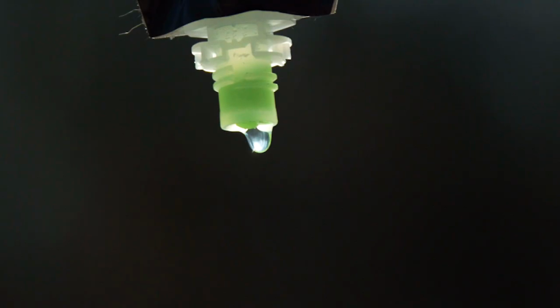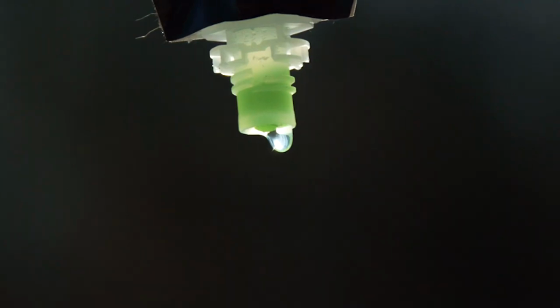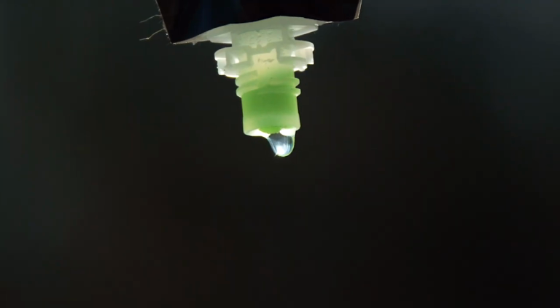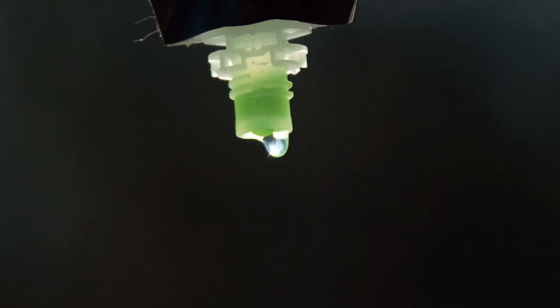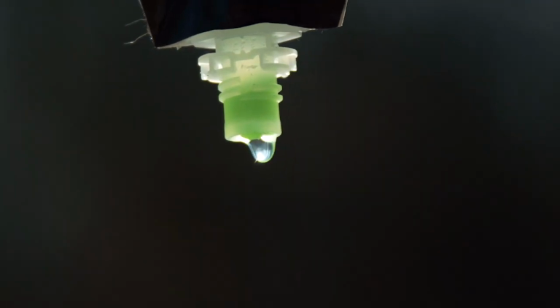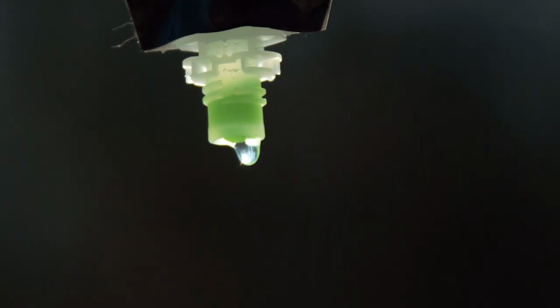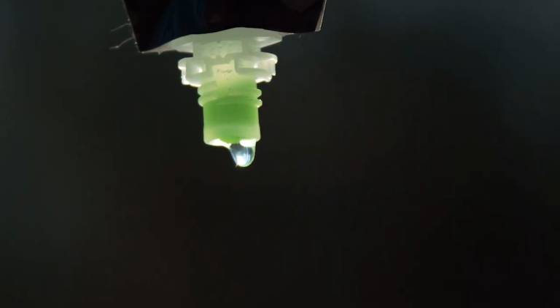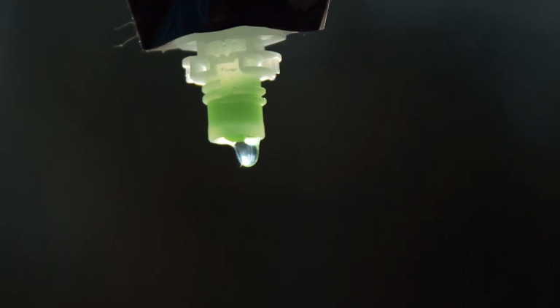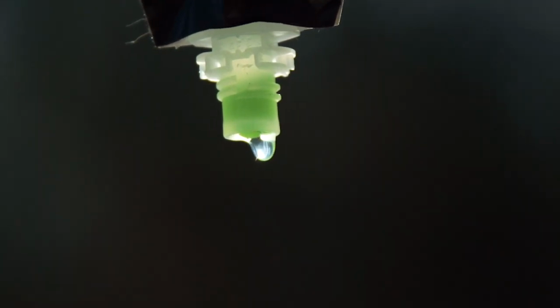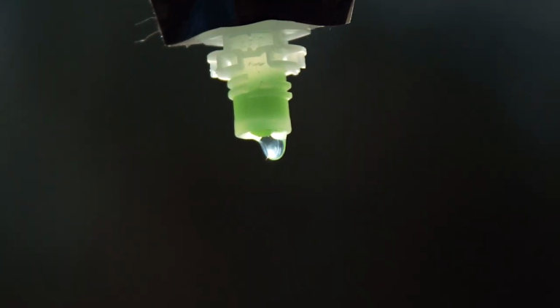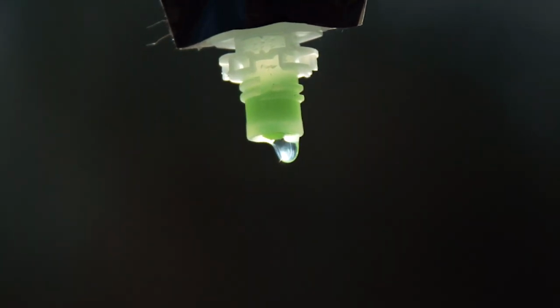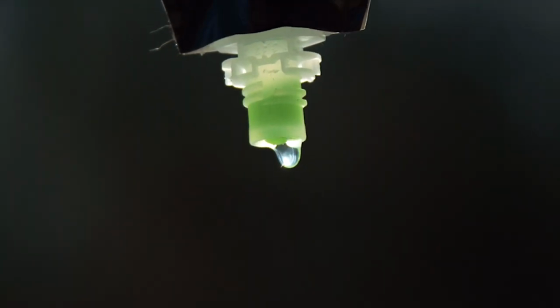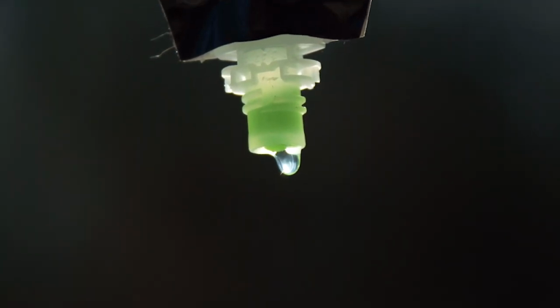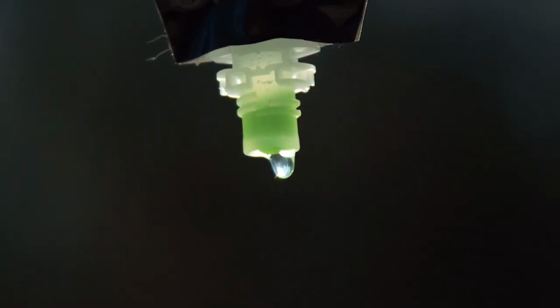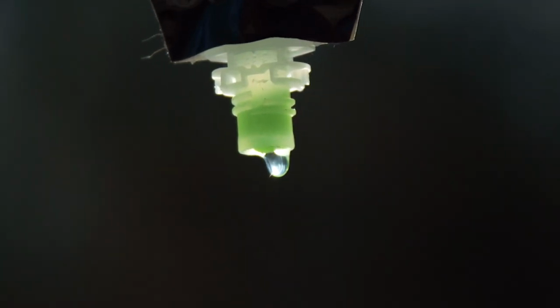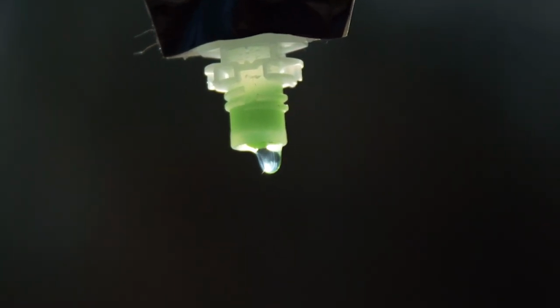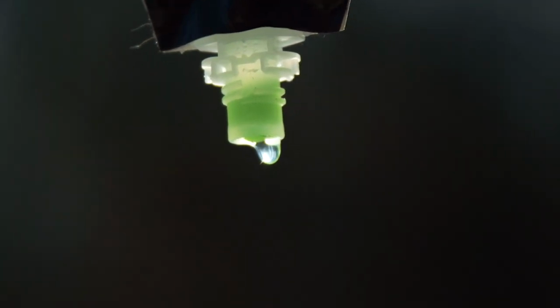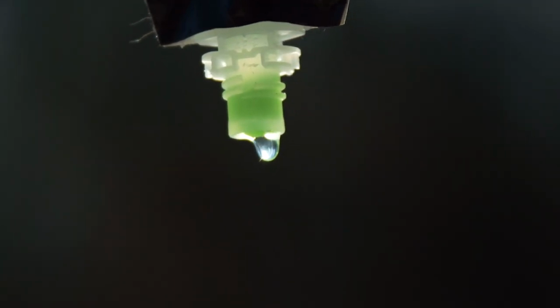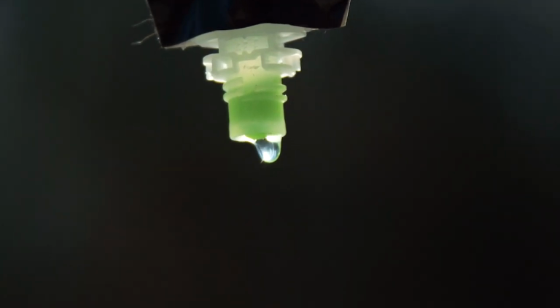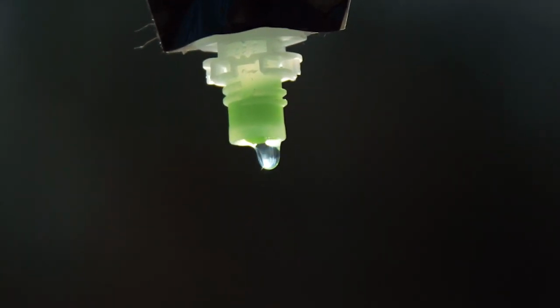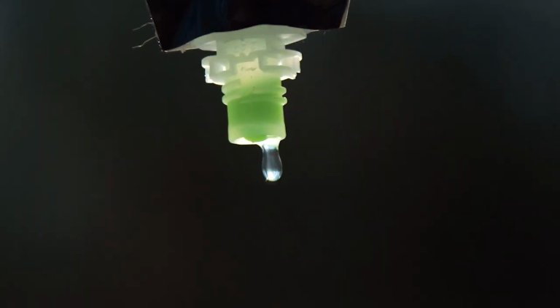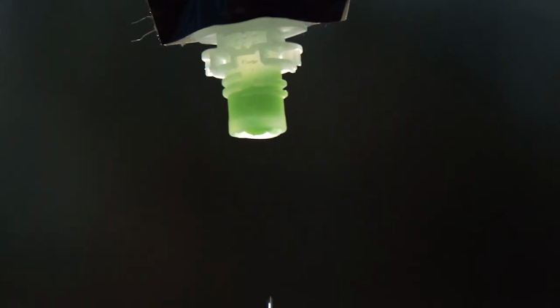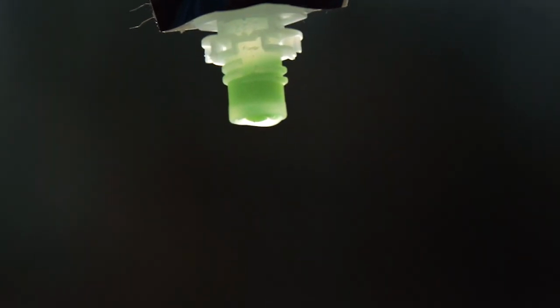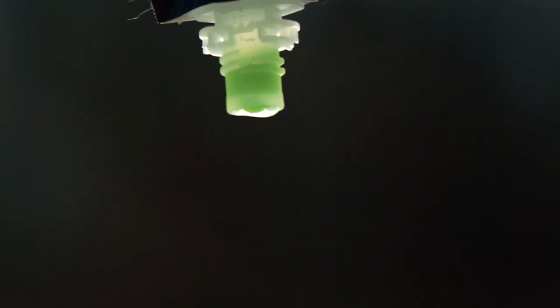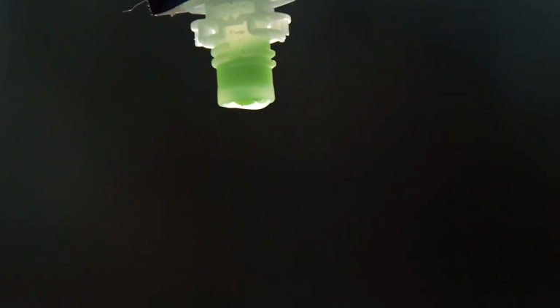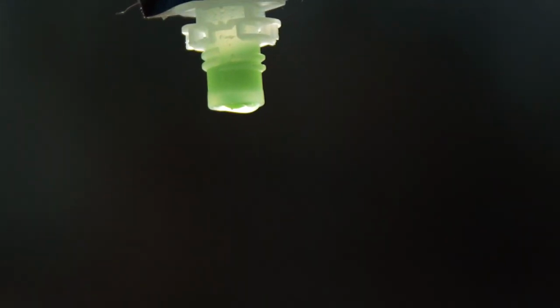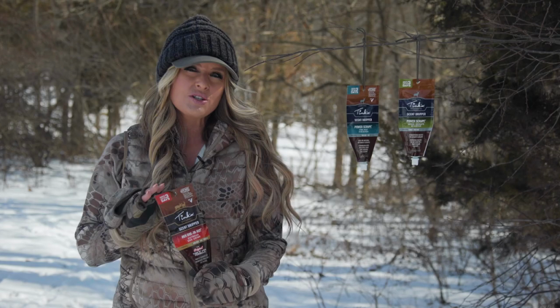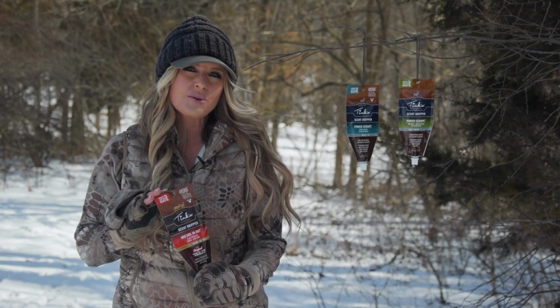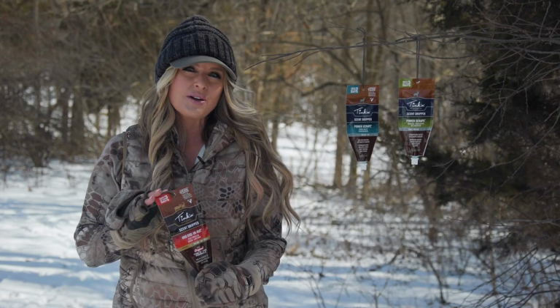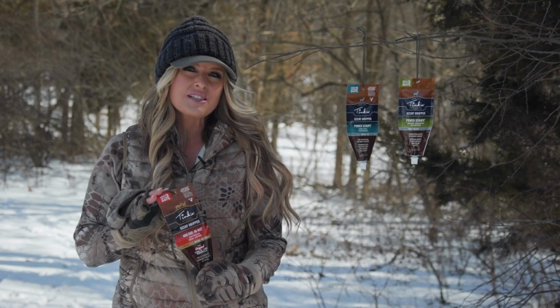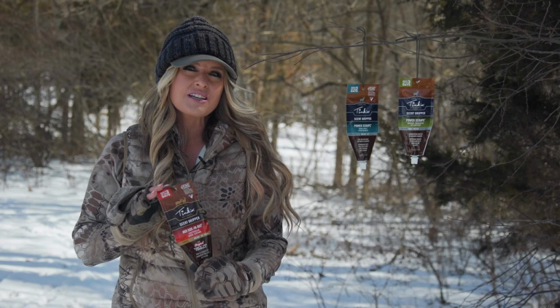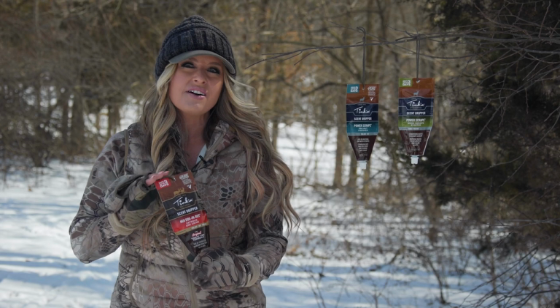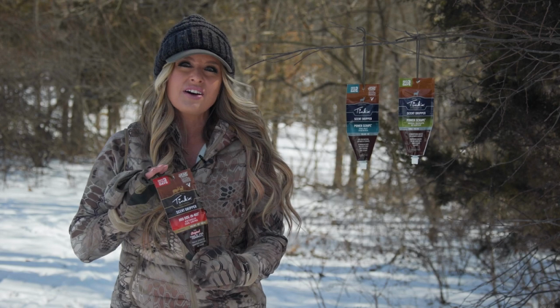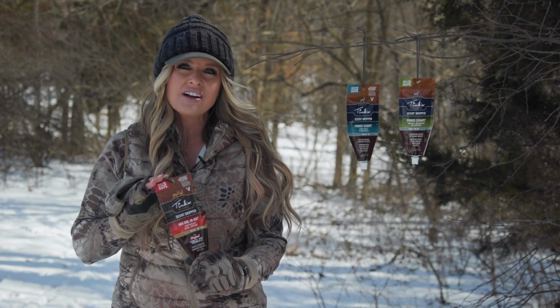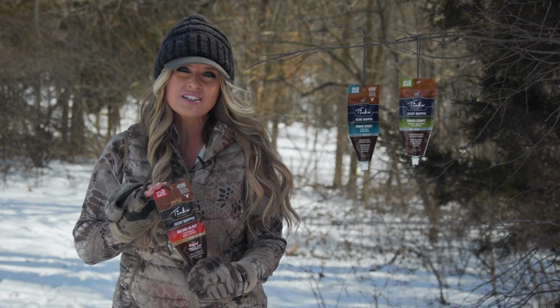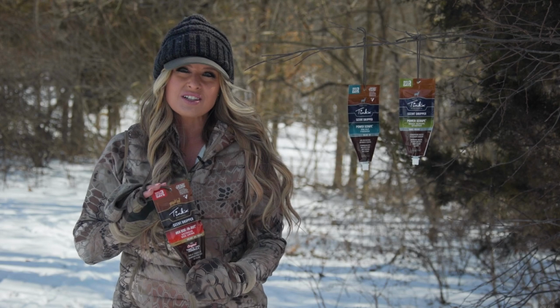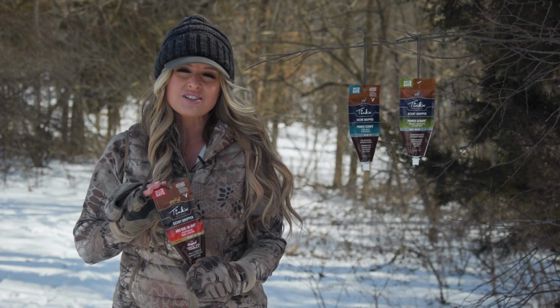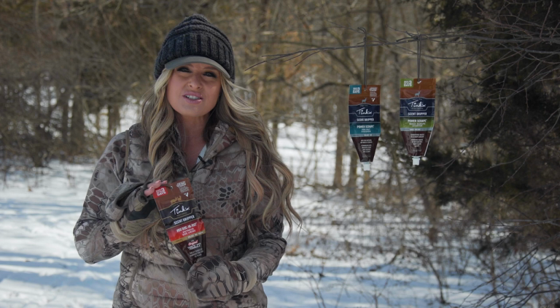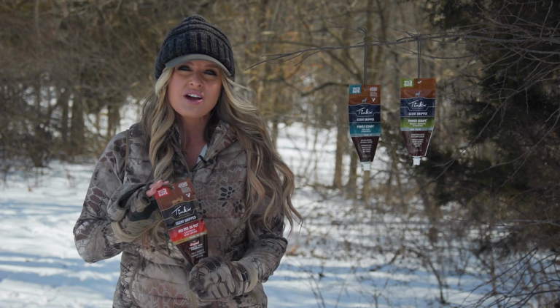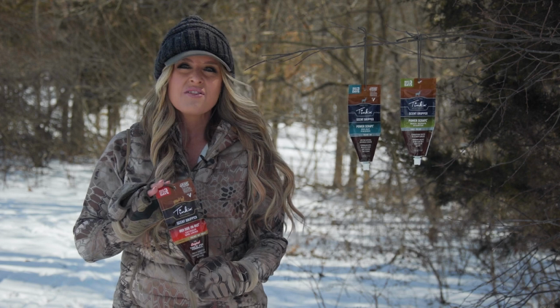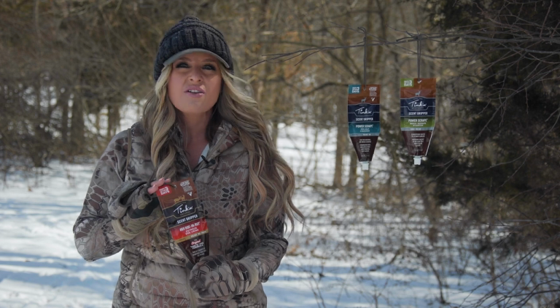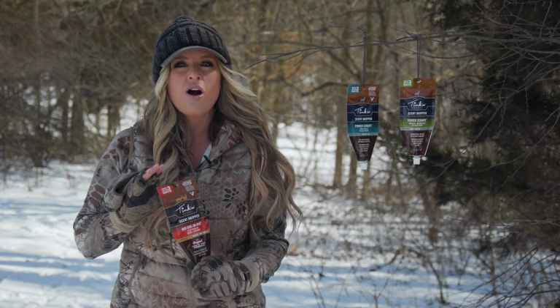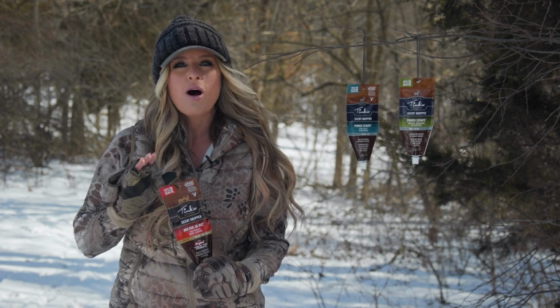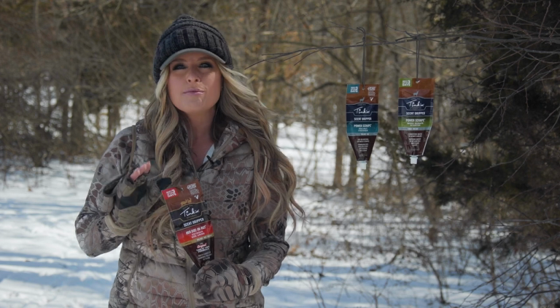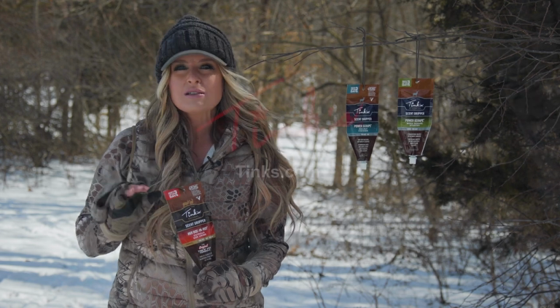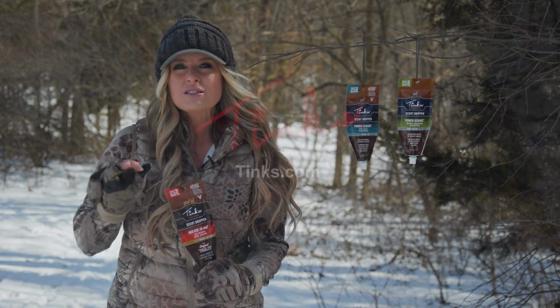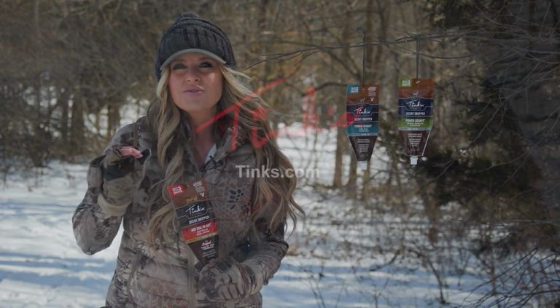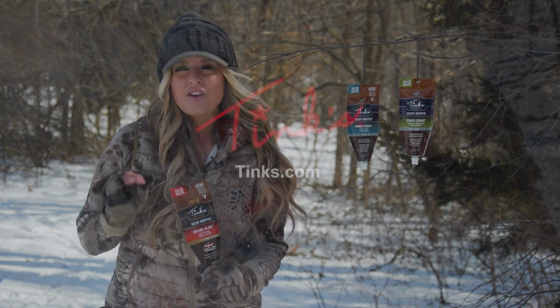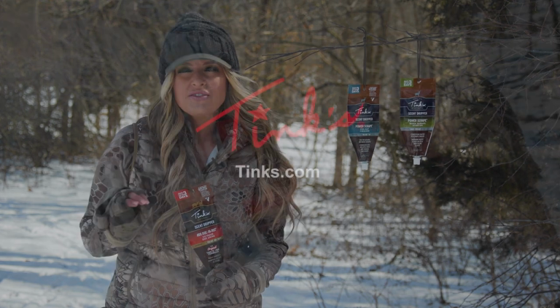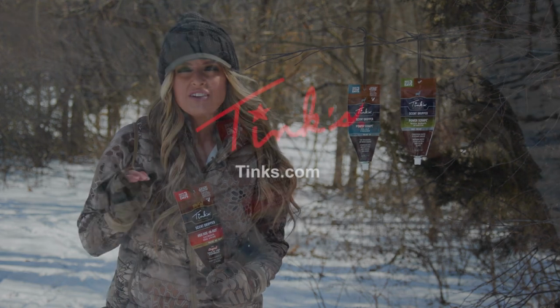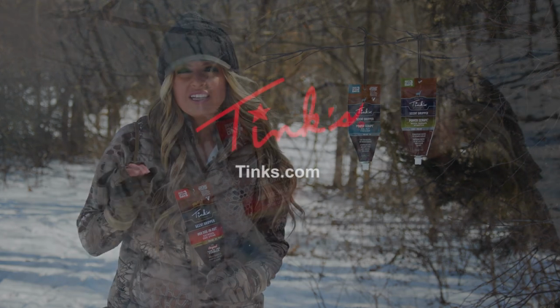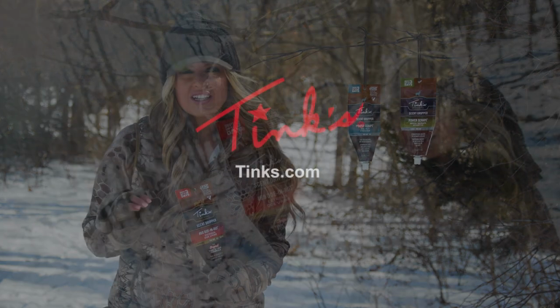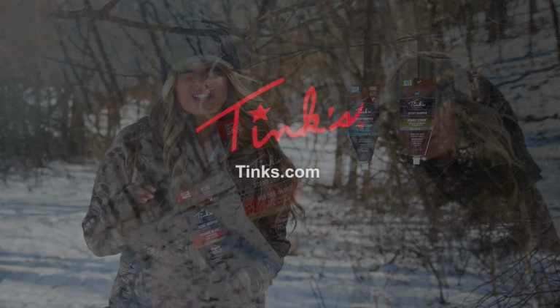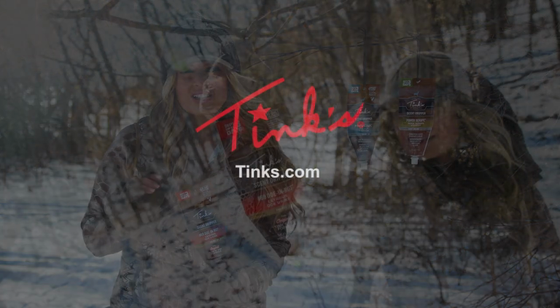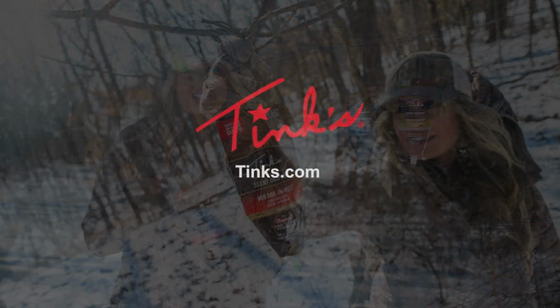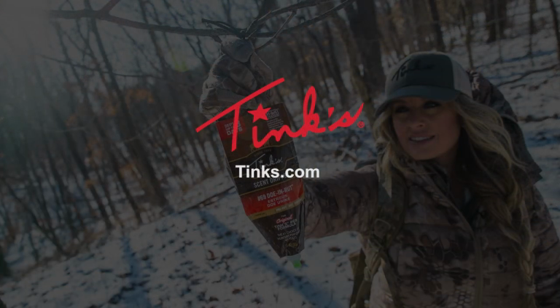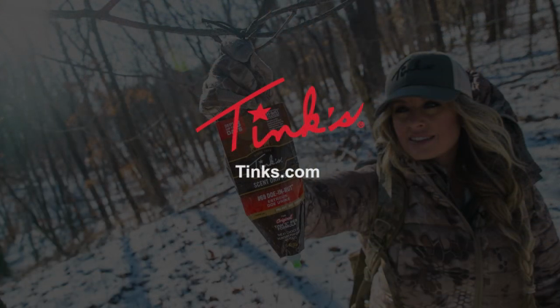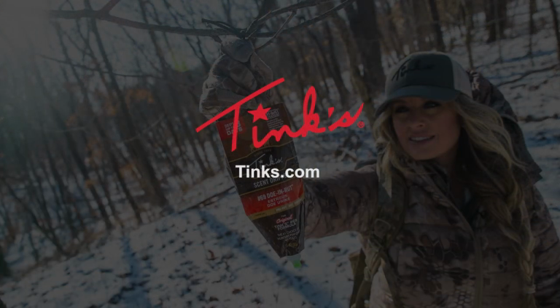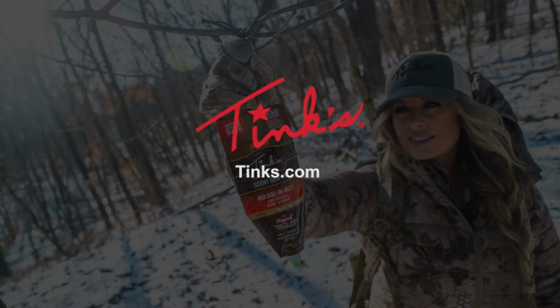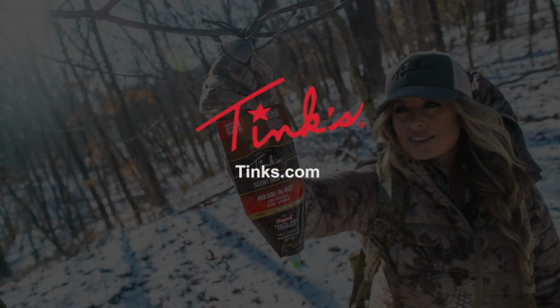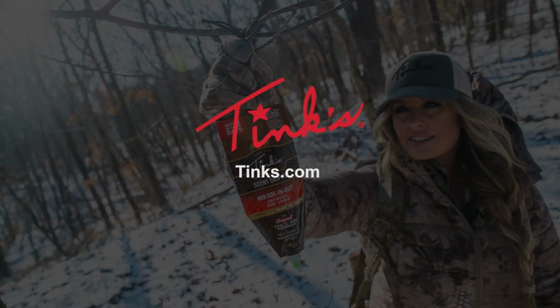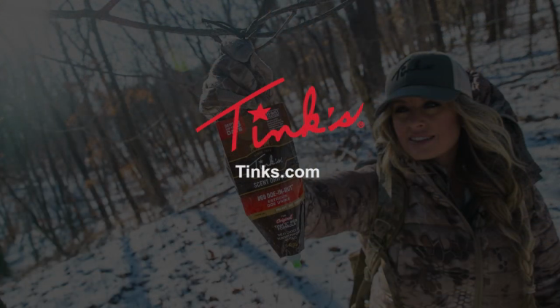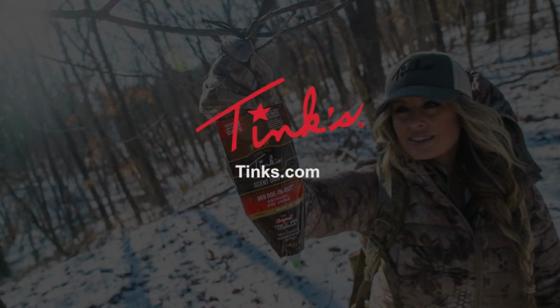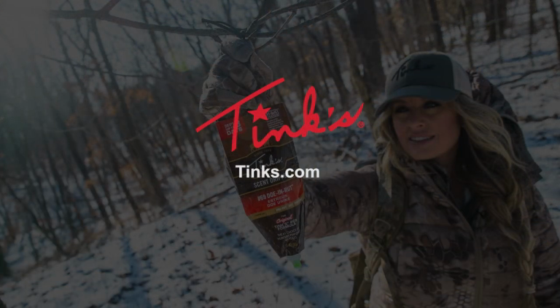There's a reason that Tink's has been the number one choice of hunters for almost 50 years. Check it out.